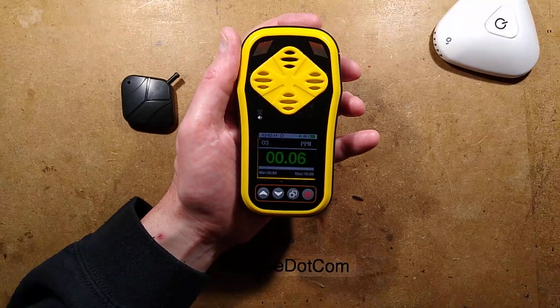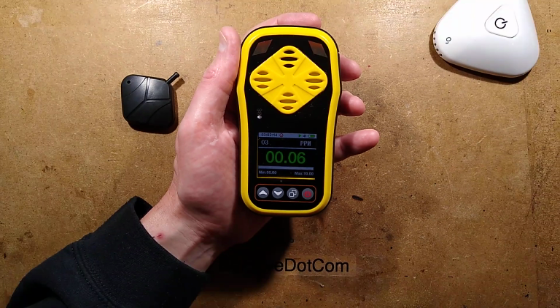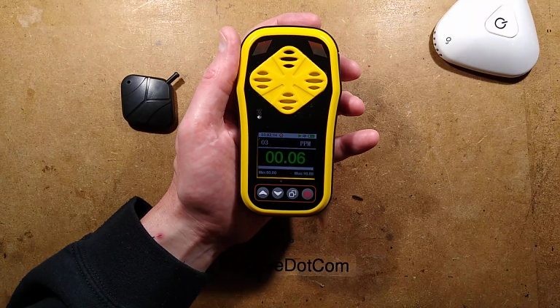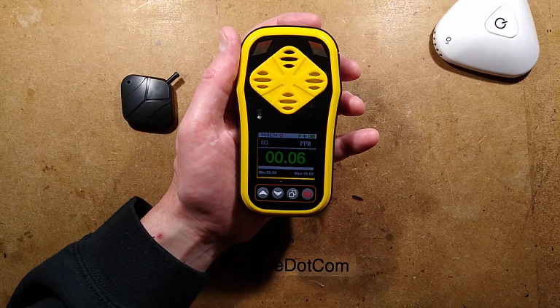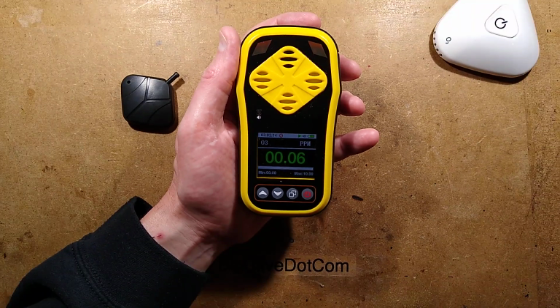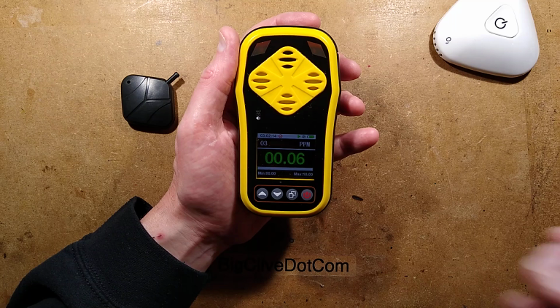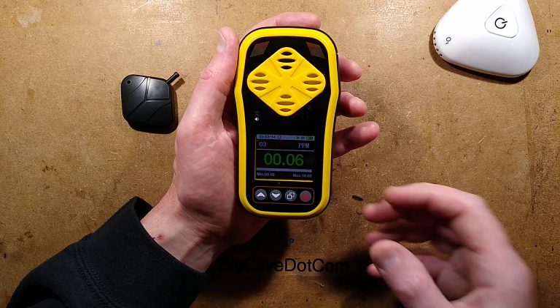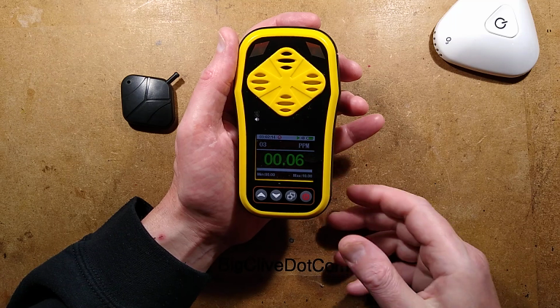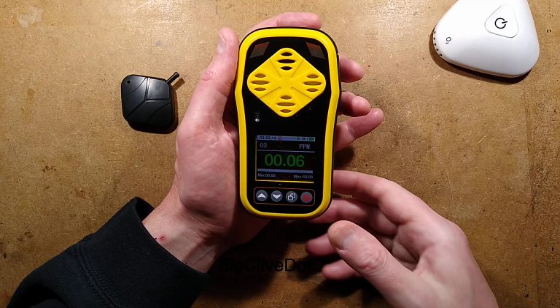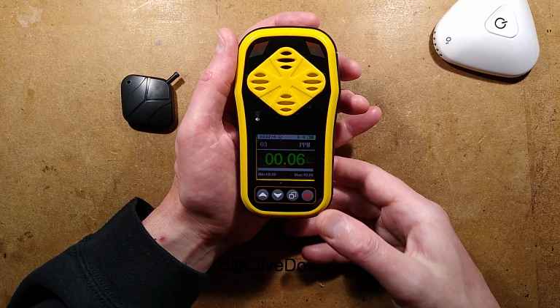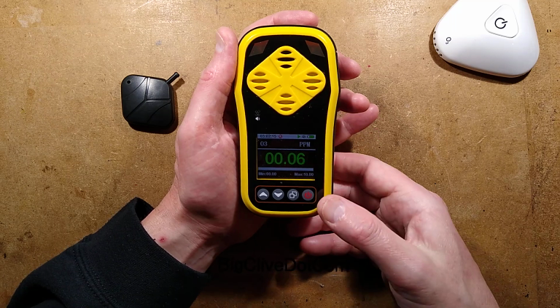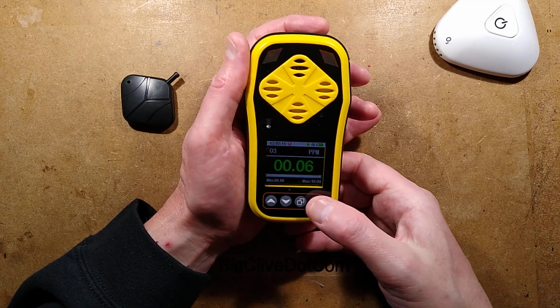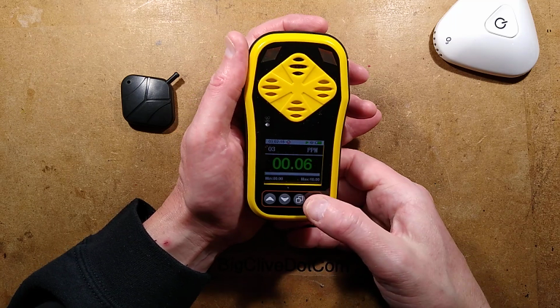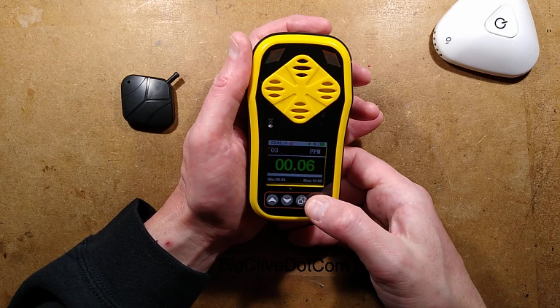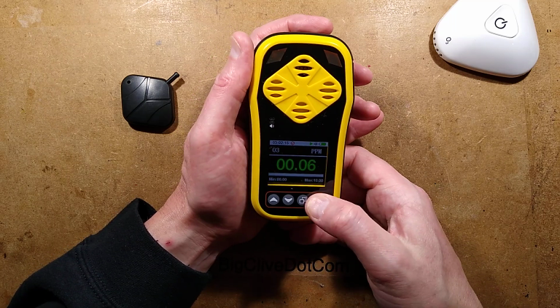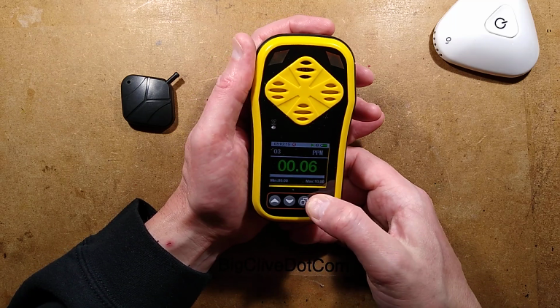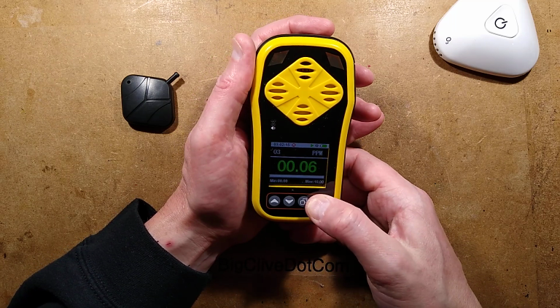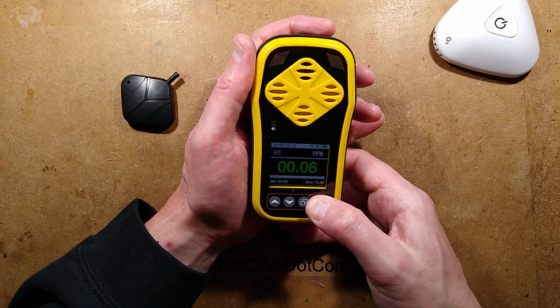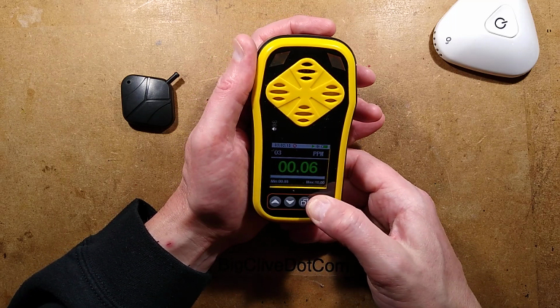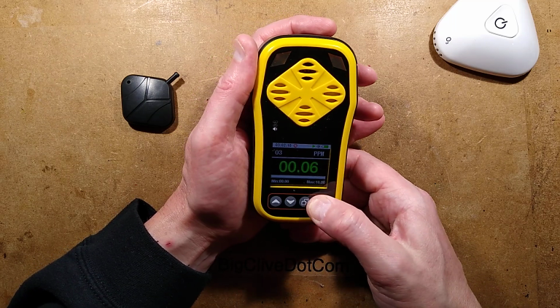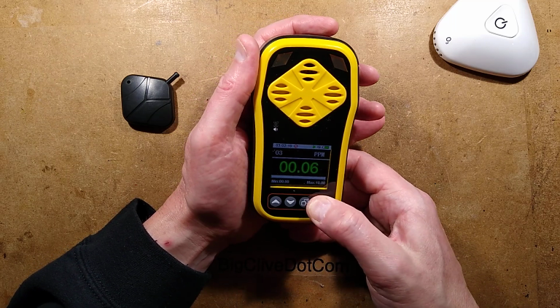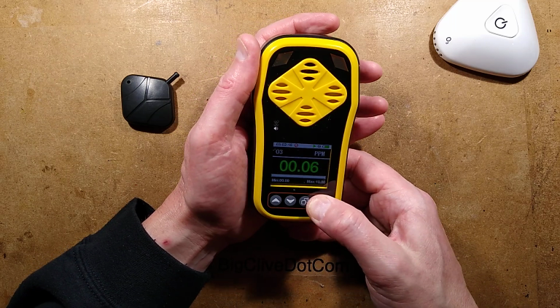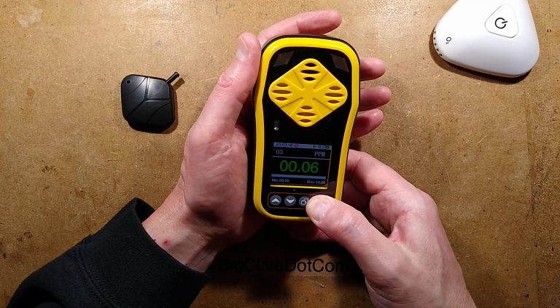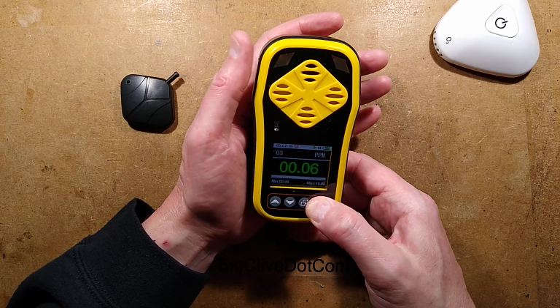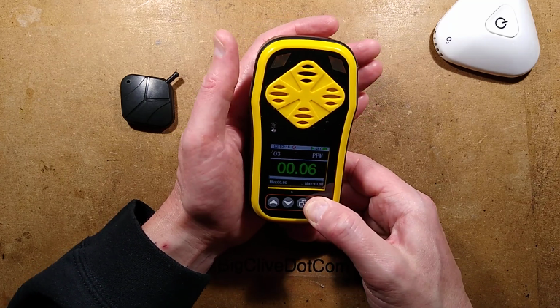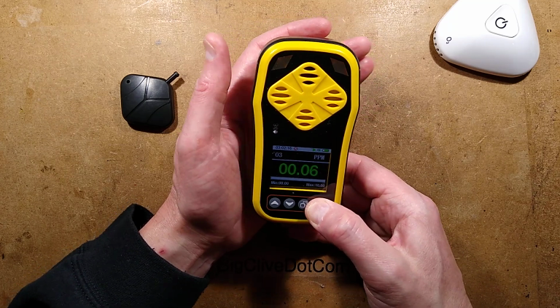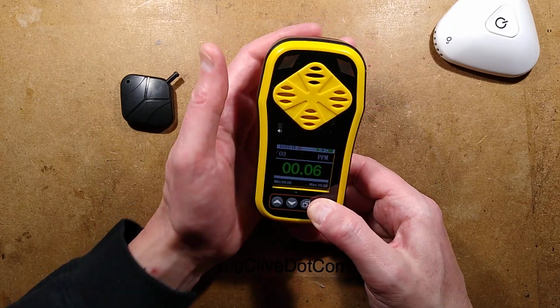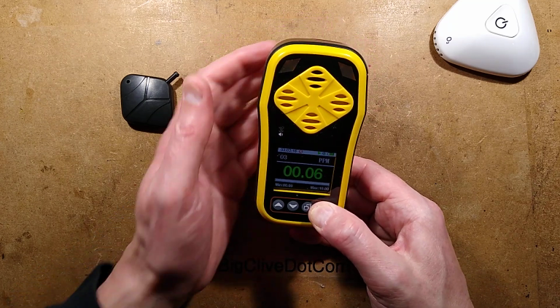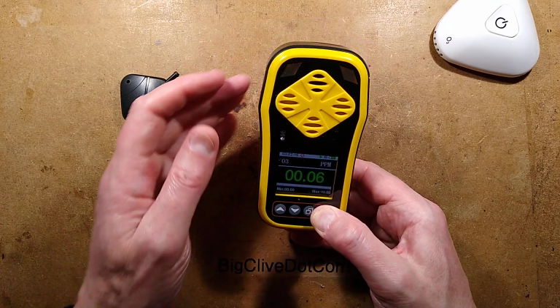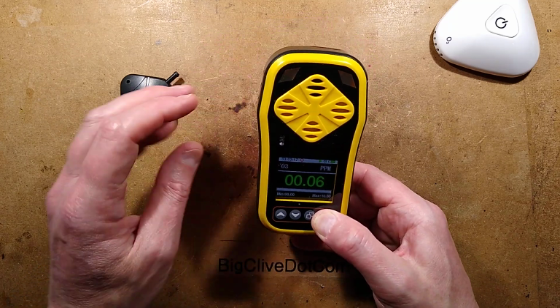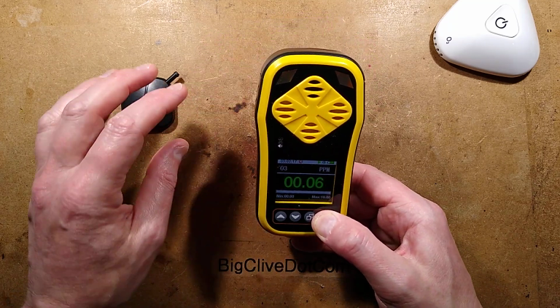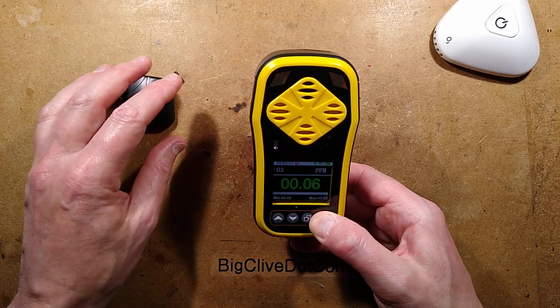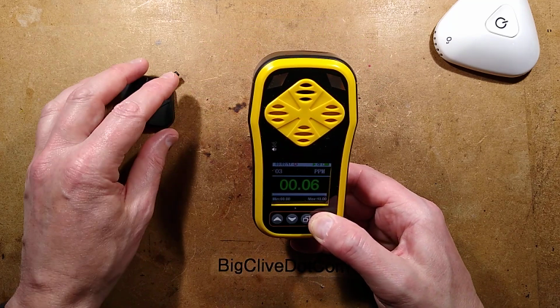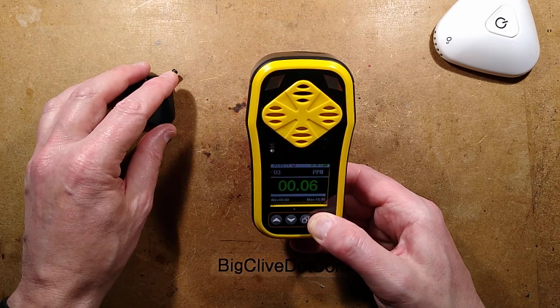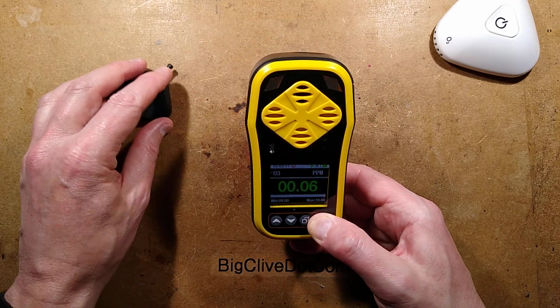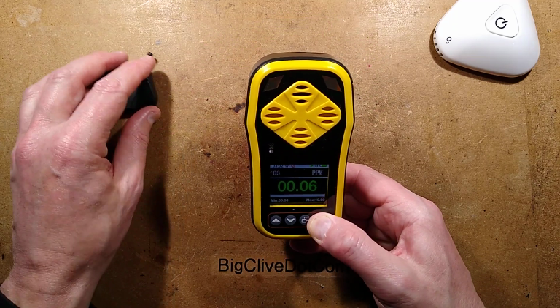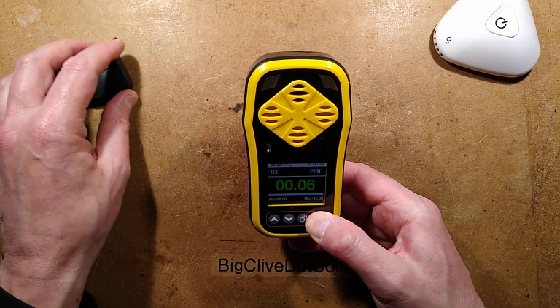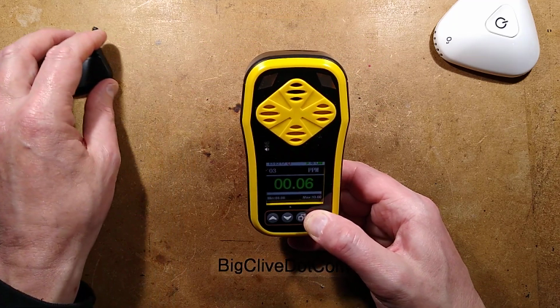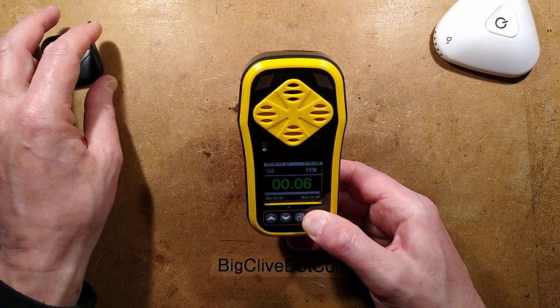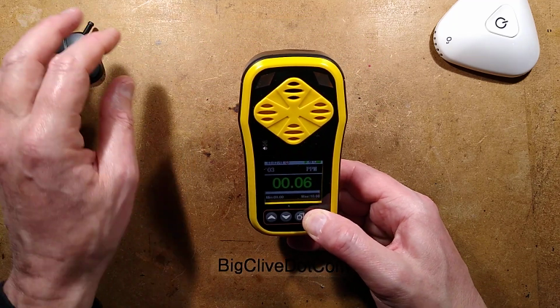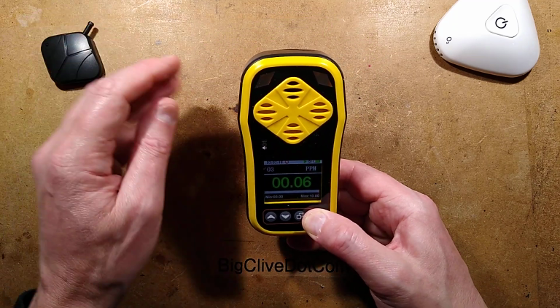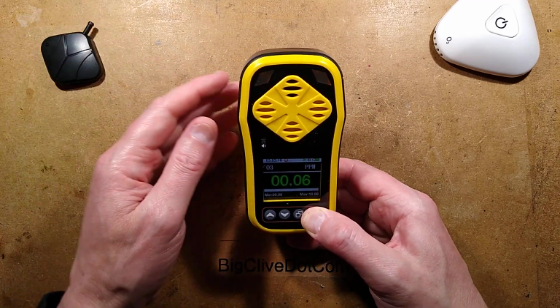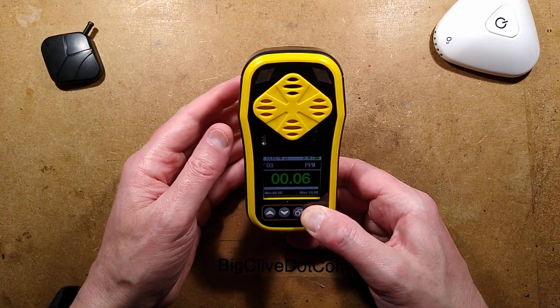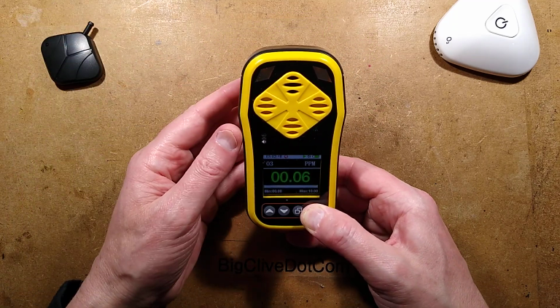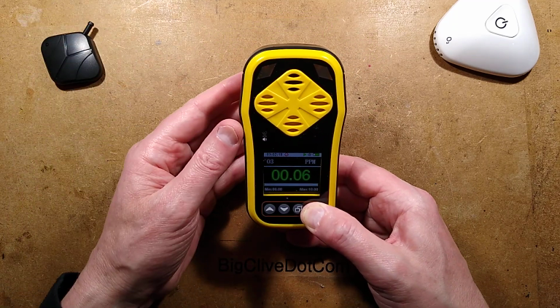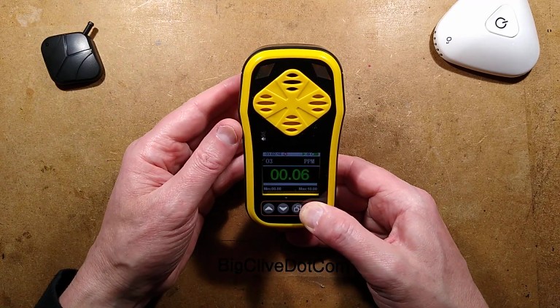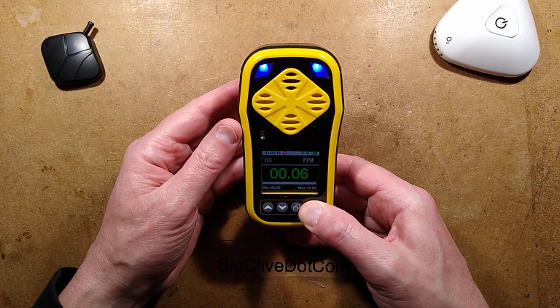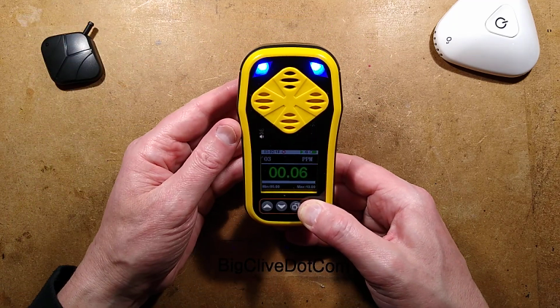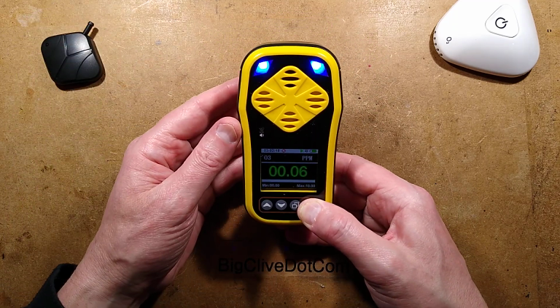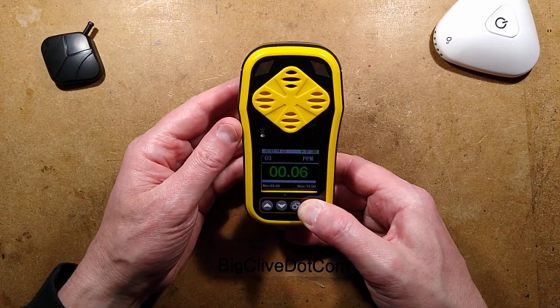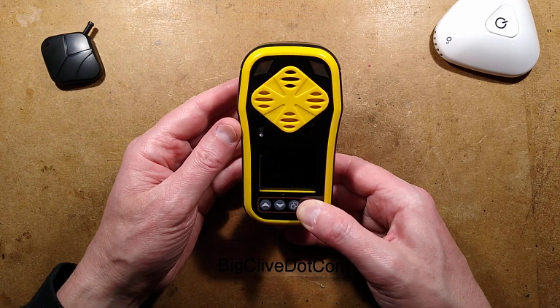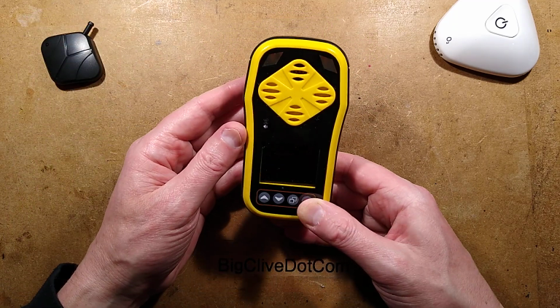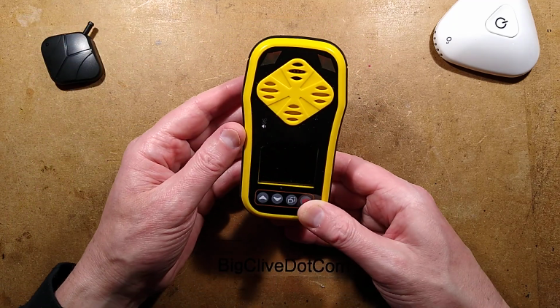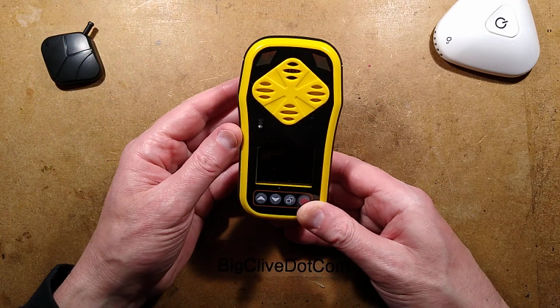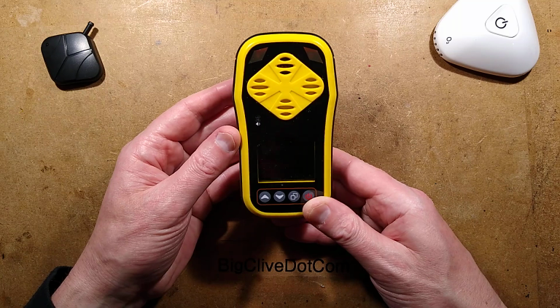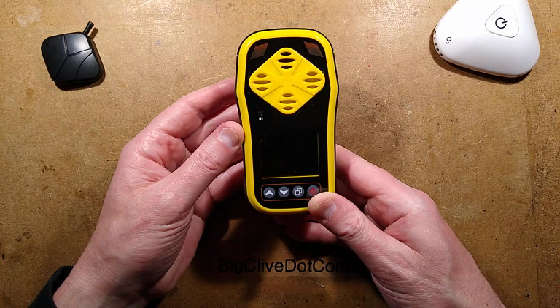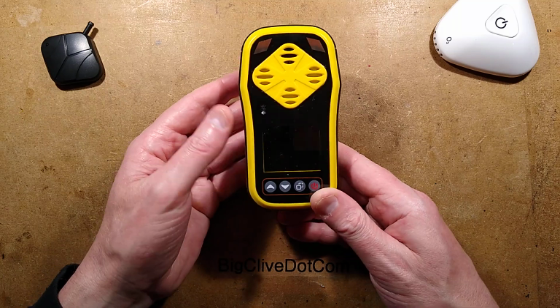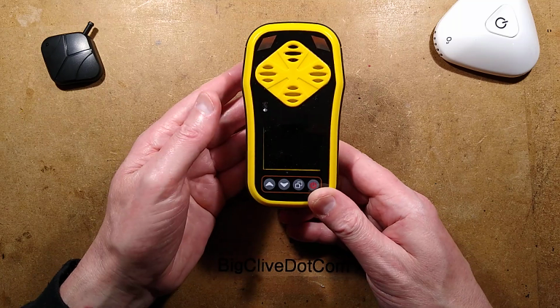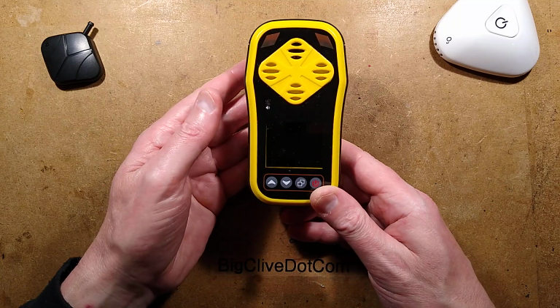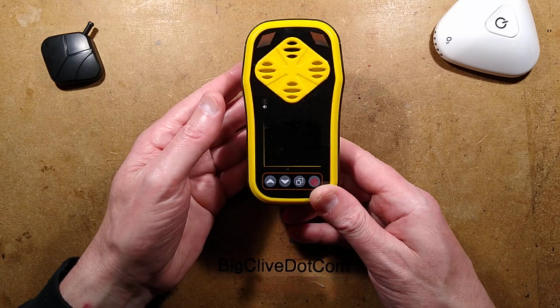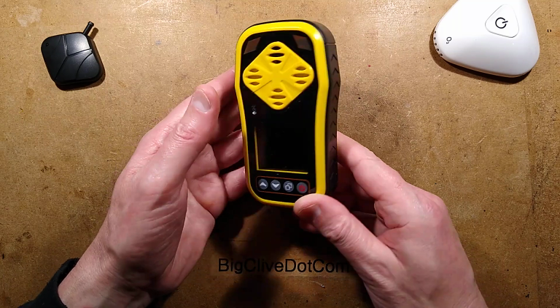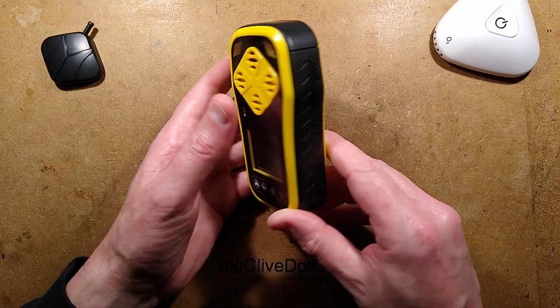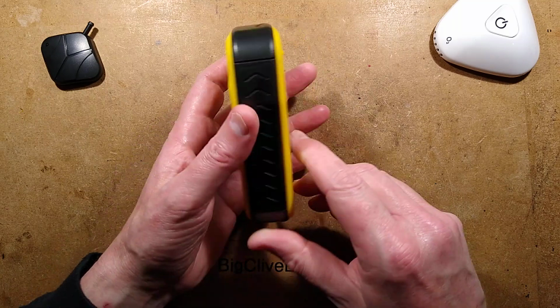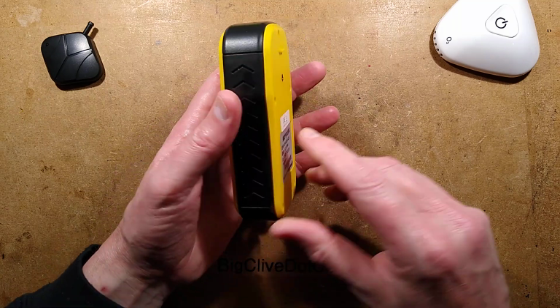Let's turn it off and open it up — that's what we are here for. I'll hold that until it turns off.